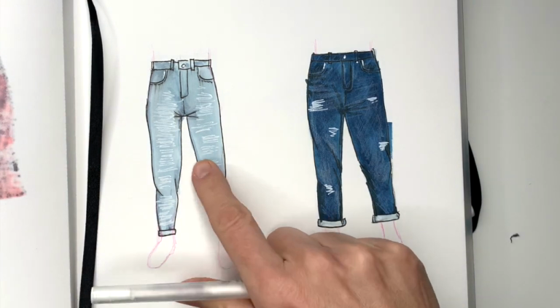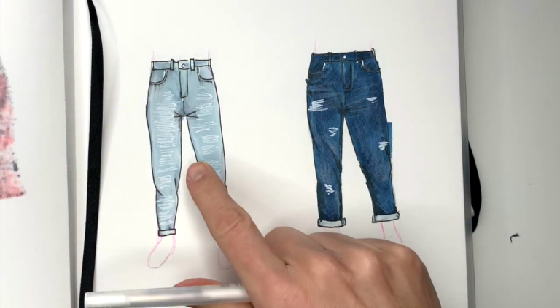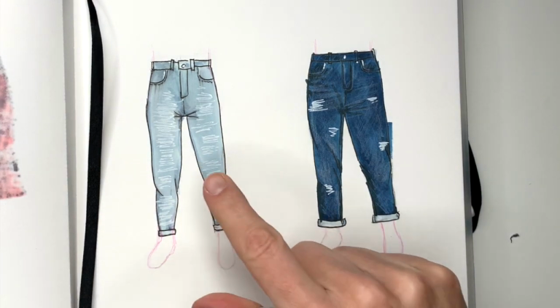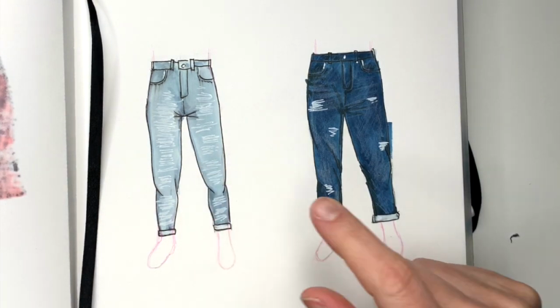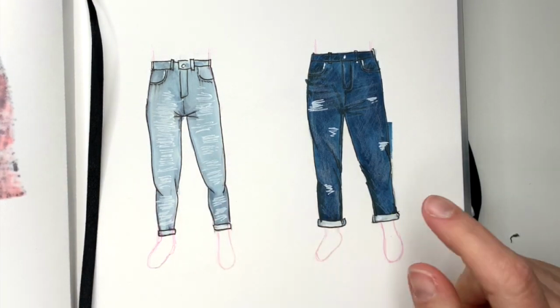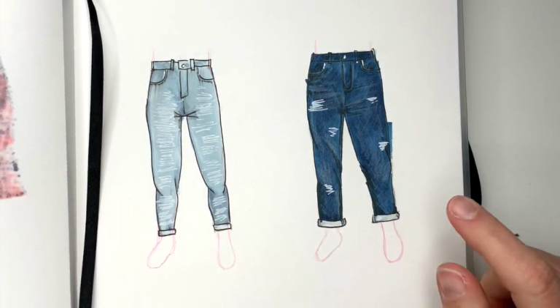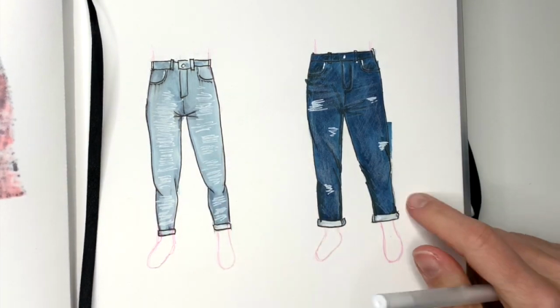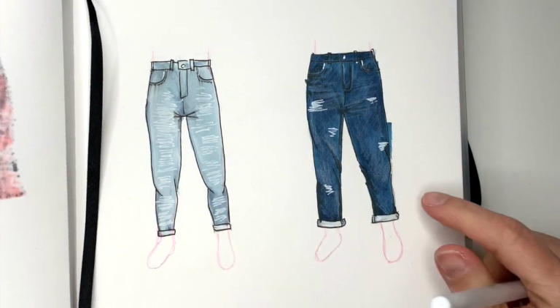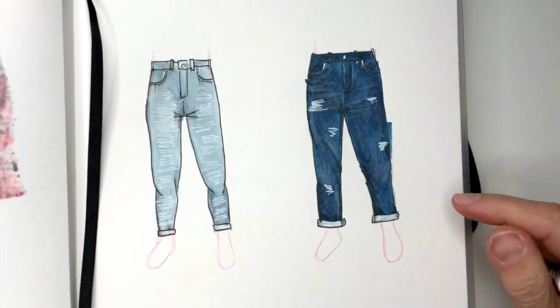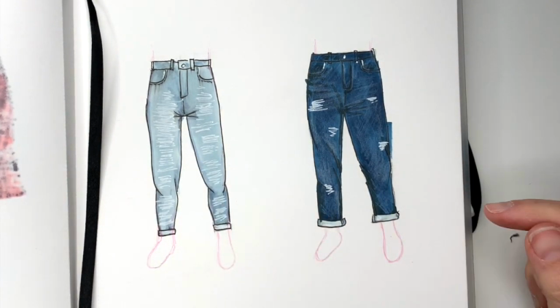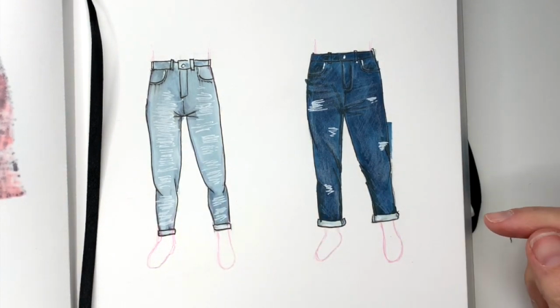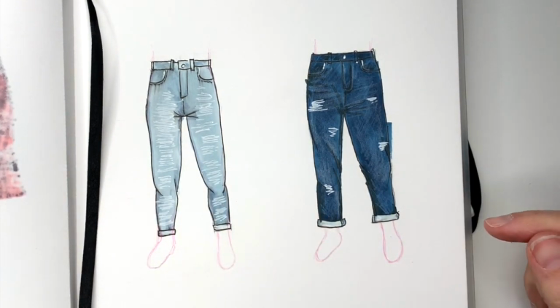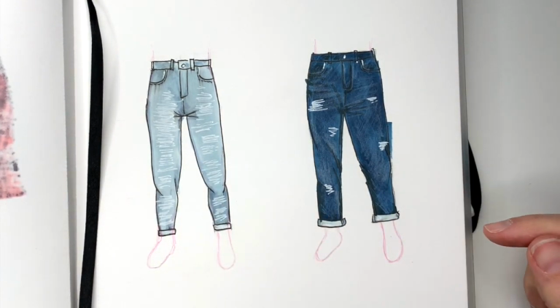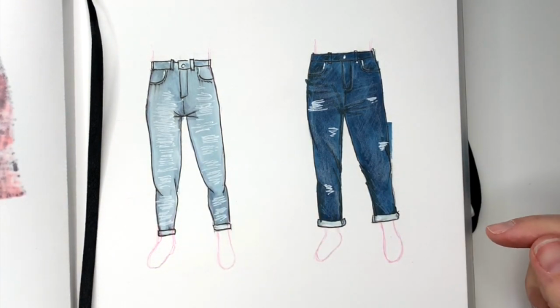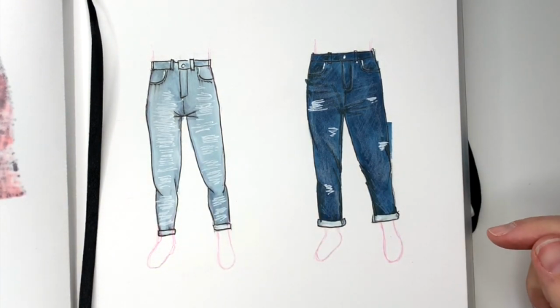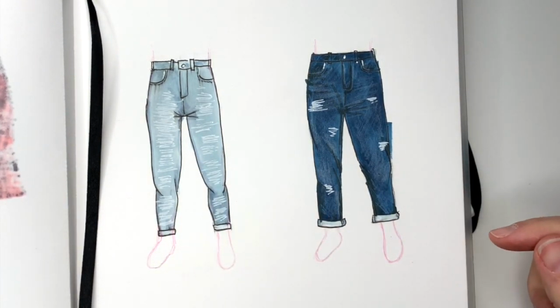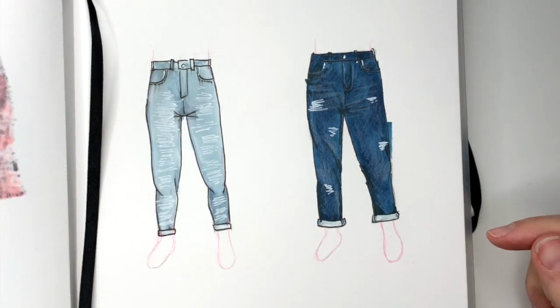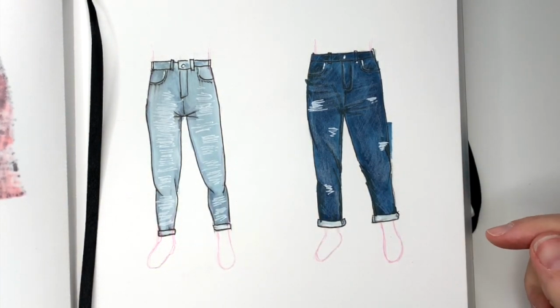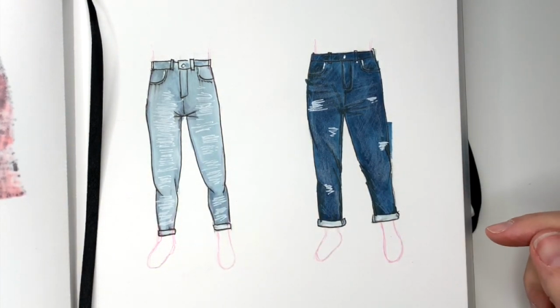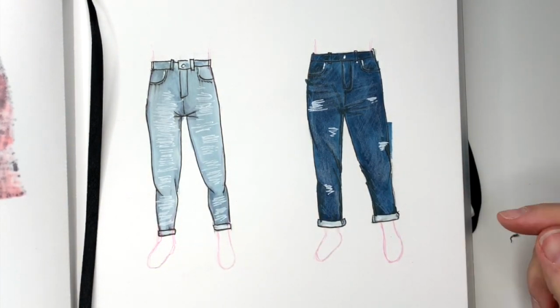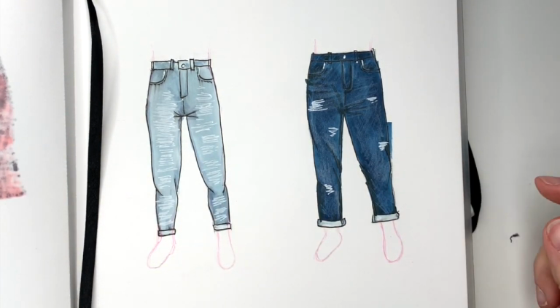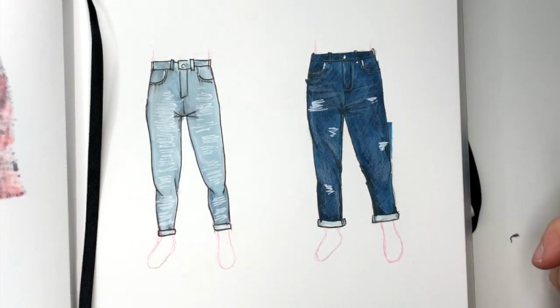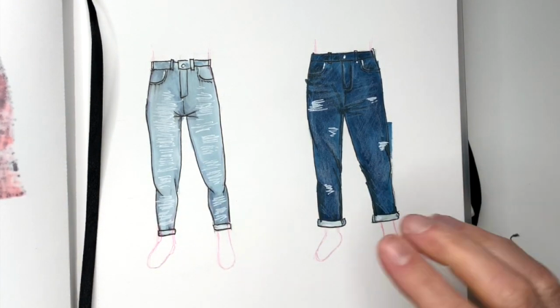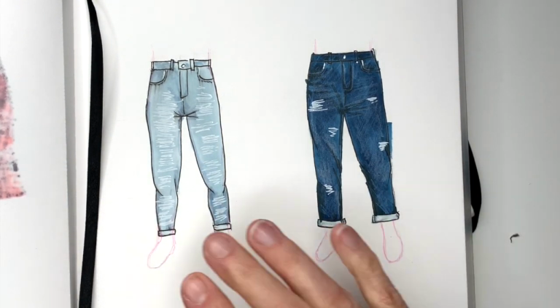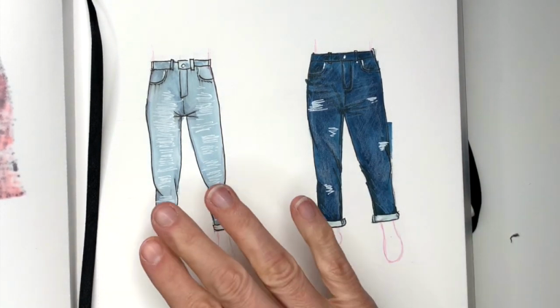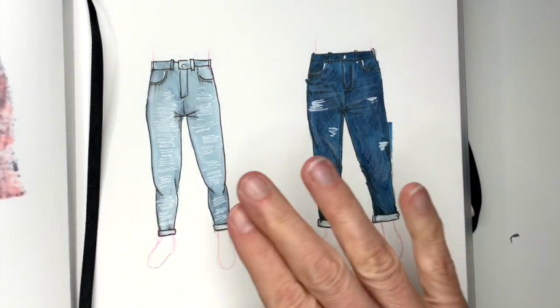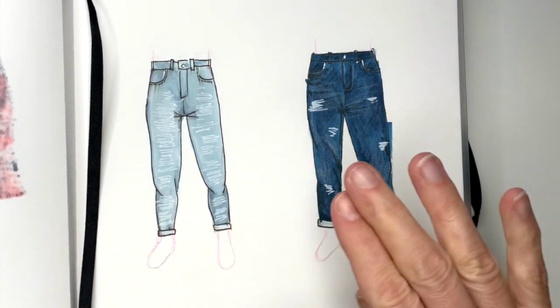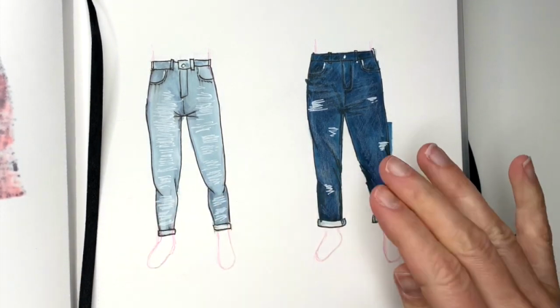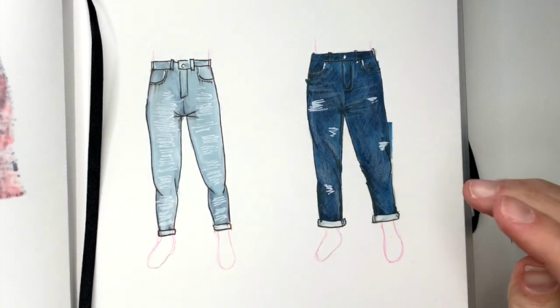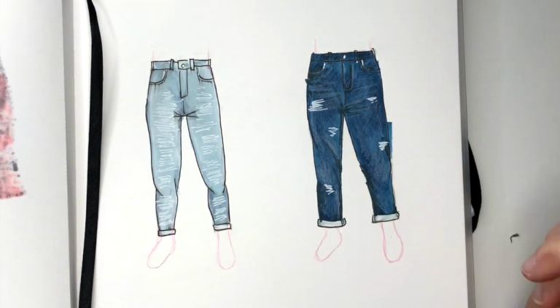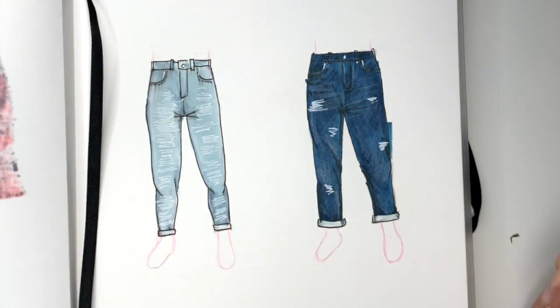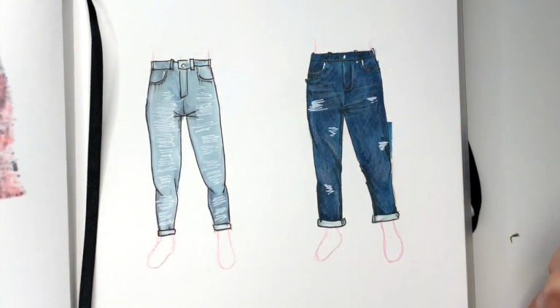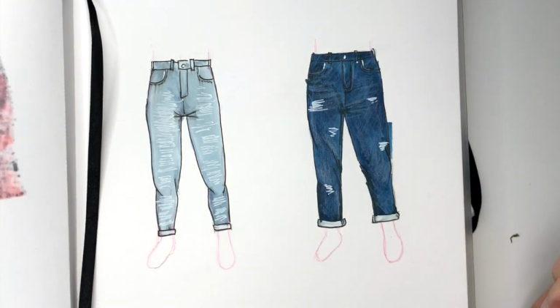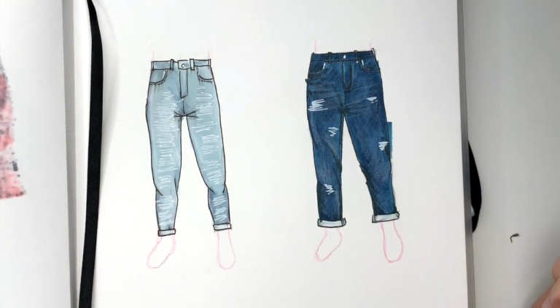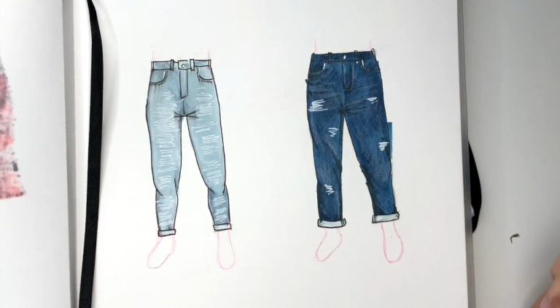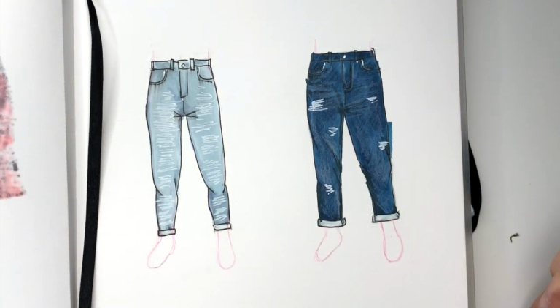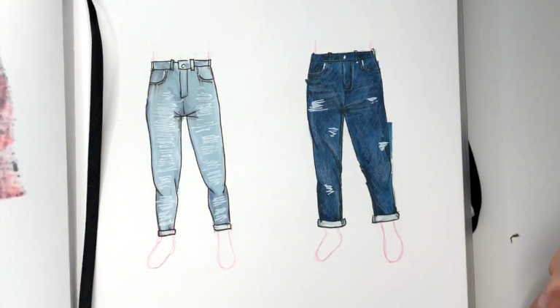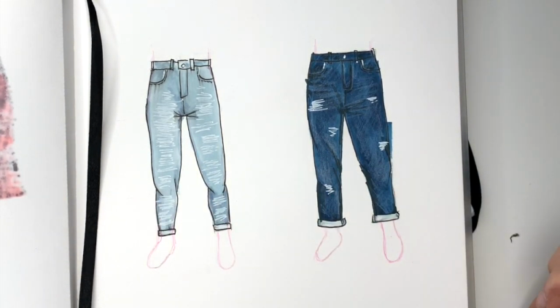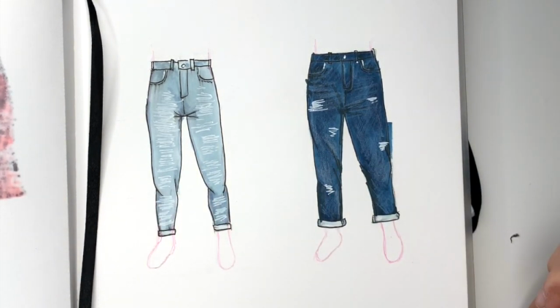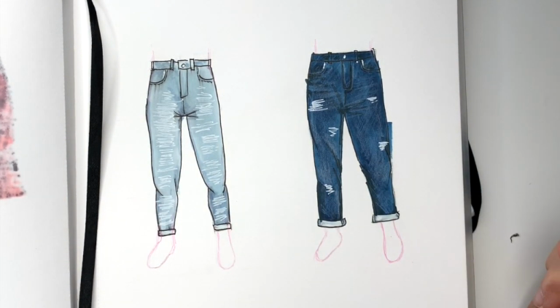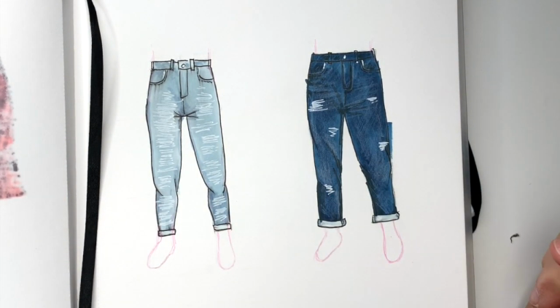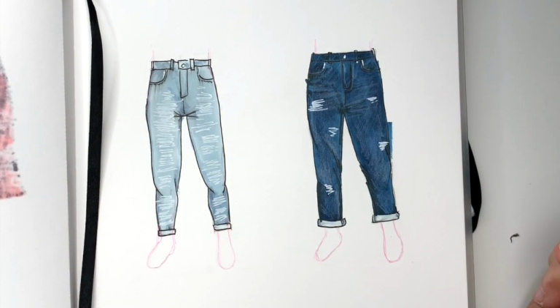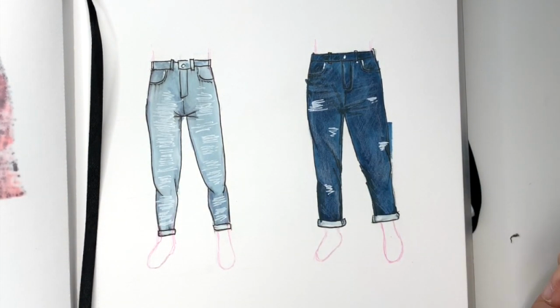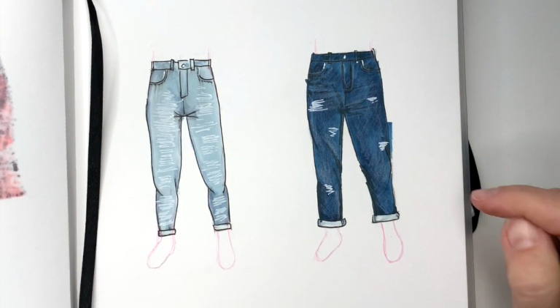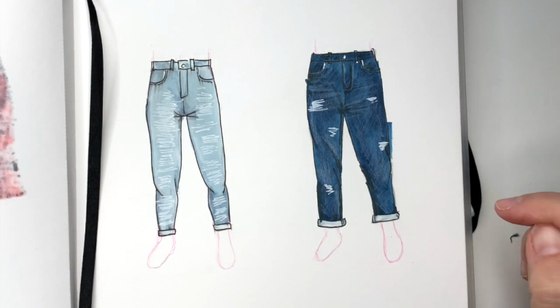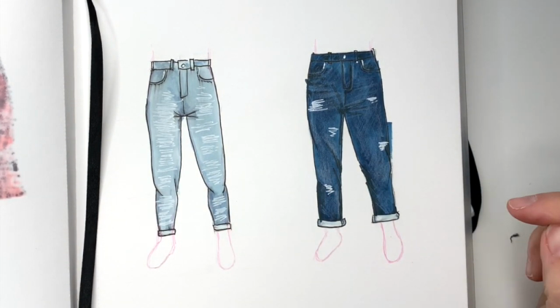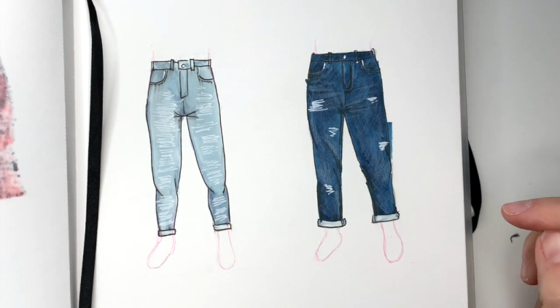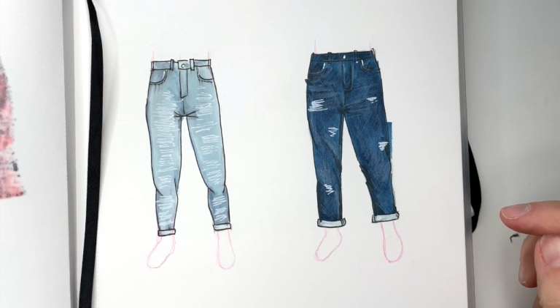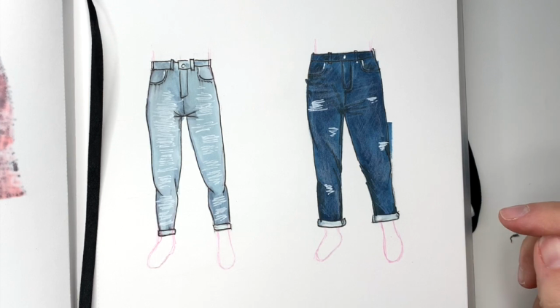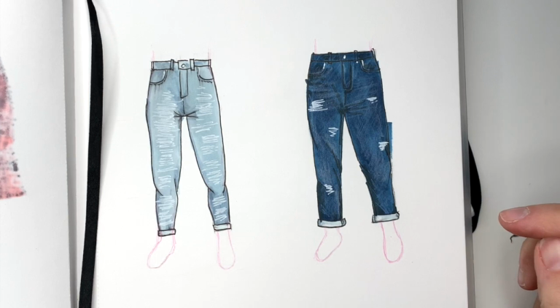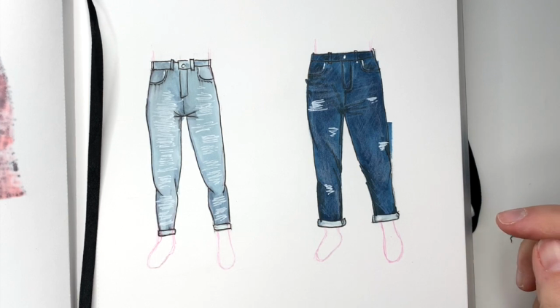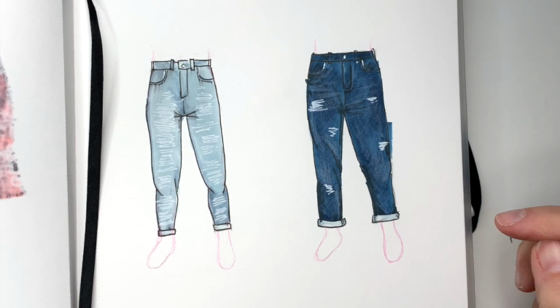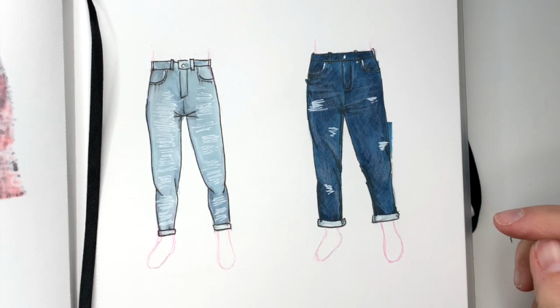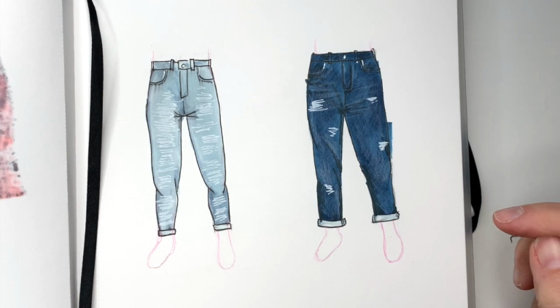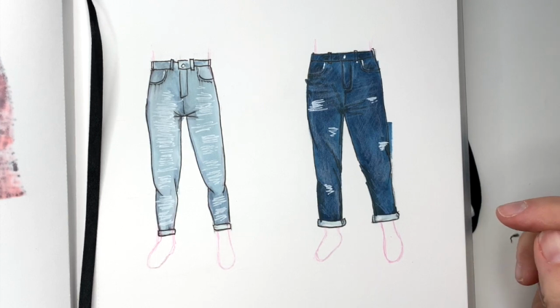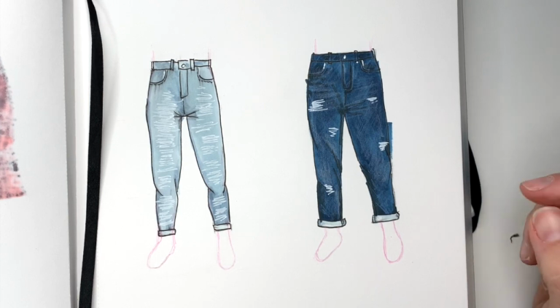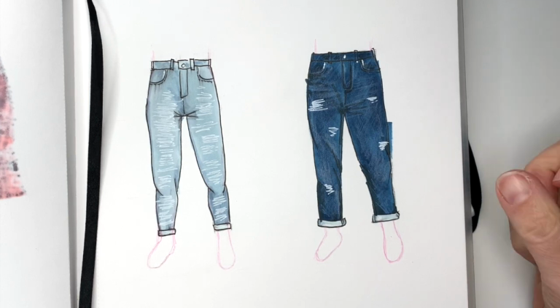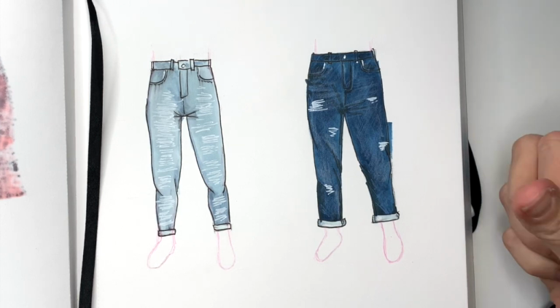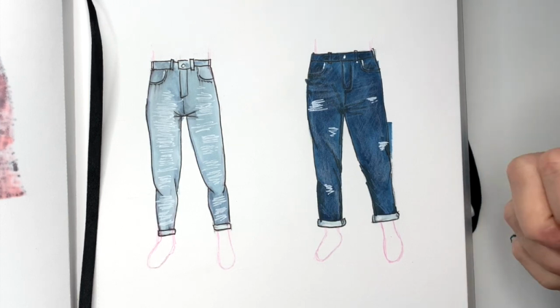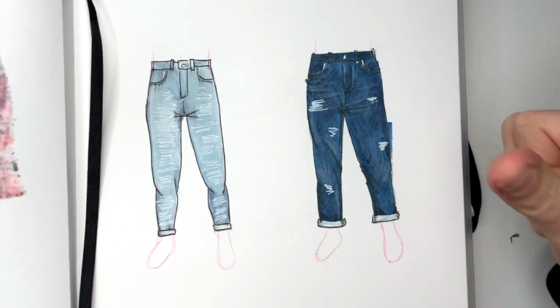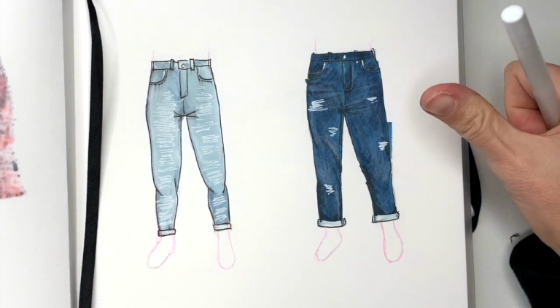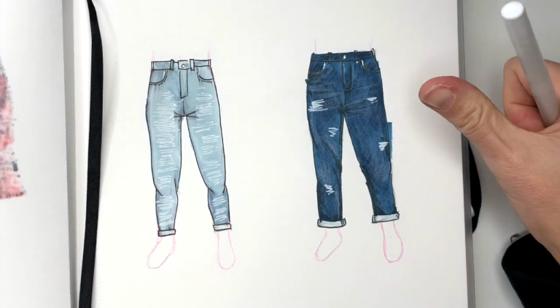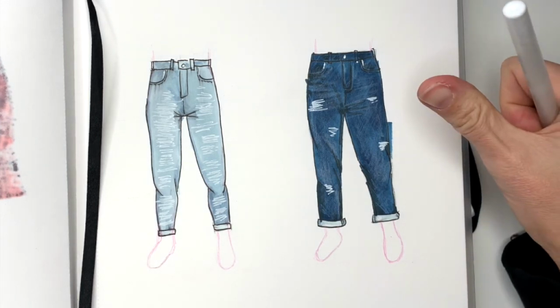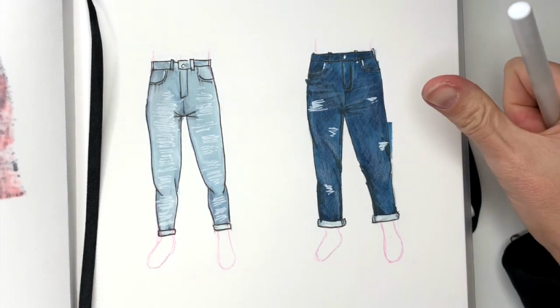Skinny jeans versus loose jeans on the same body type. I hope you enjoyed this video. Make sure to give me a thumbs up and come back to see me soon.